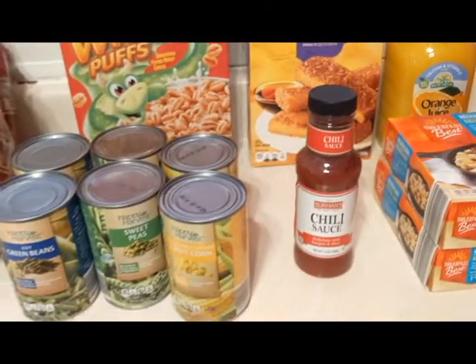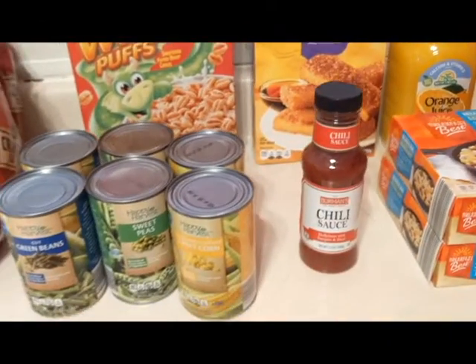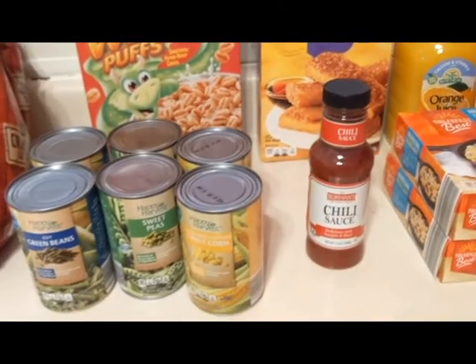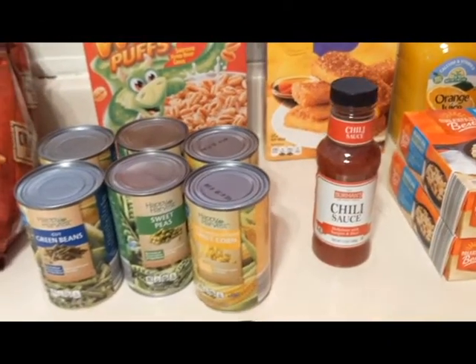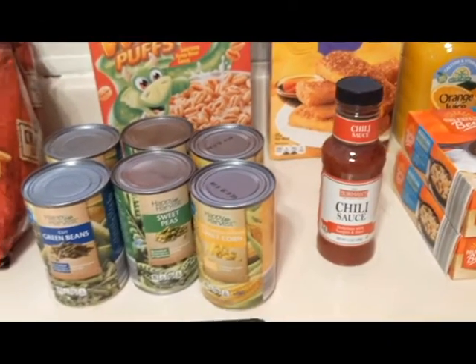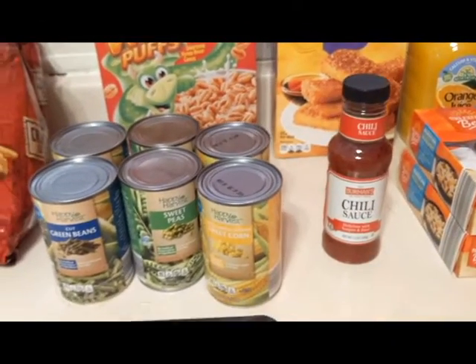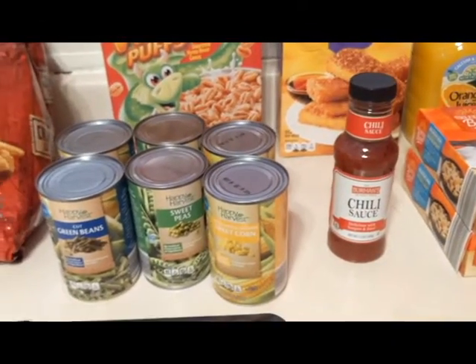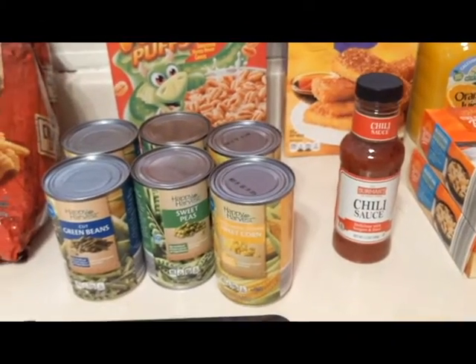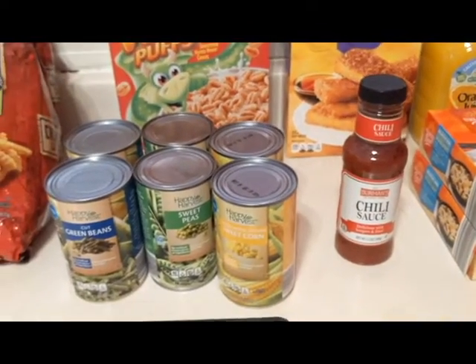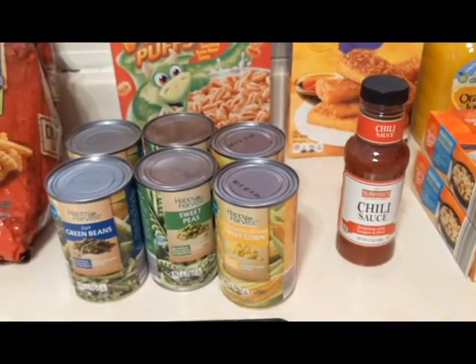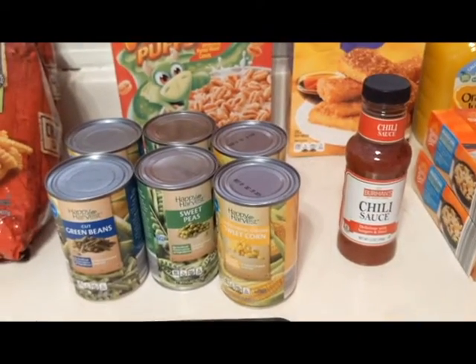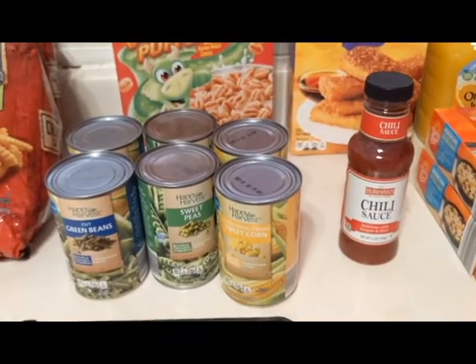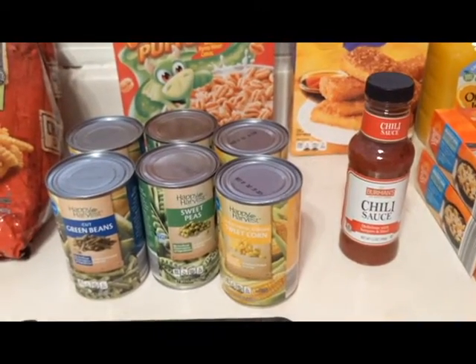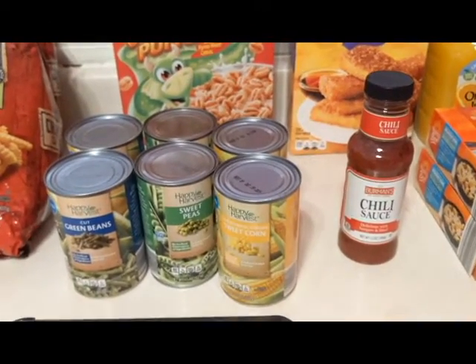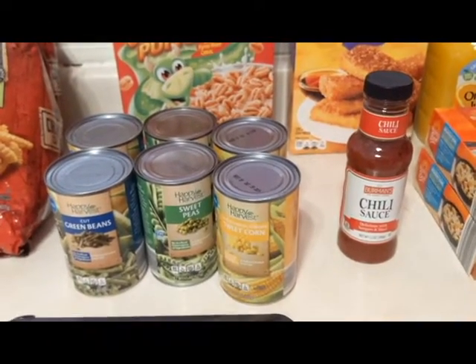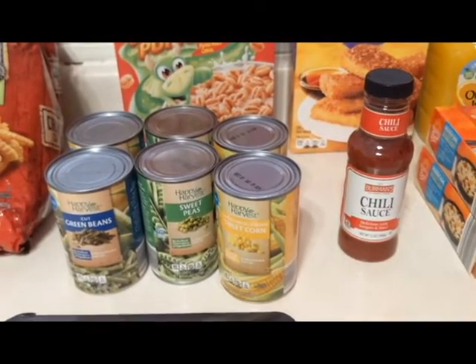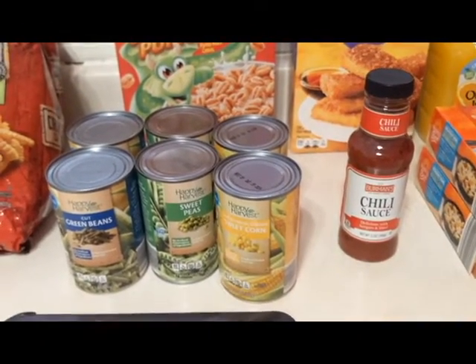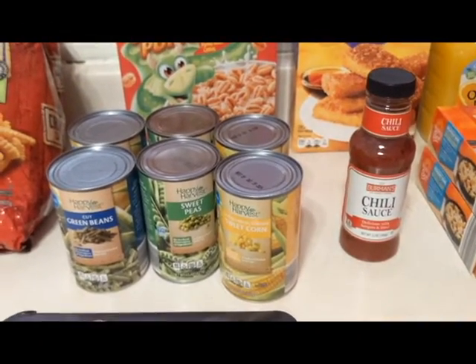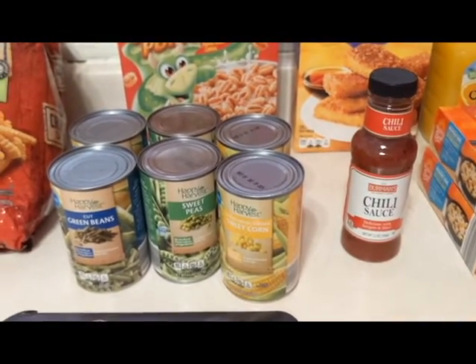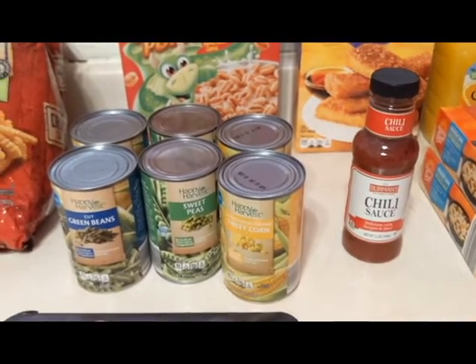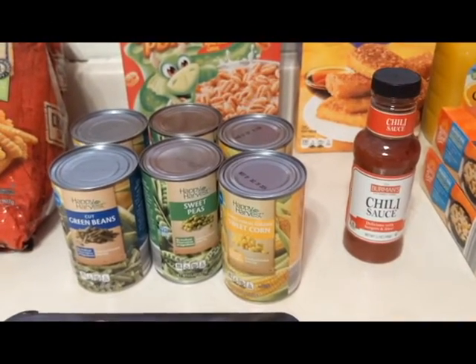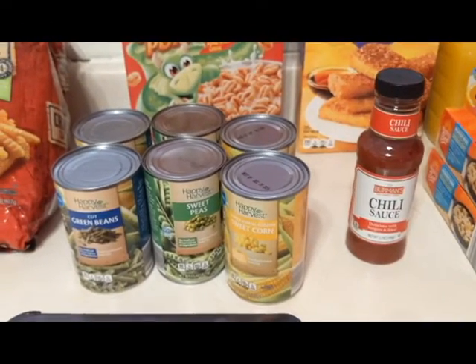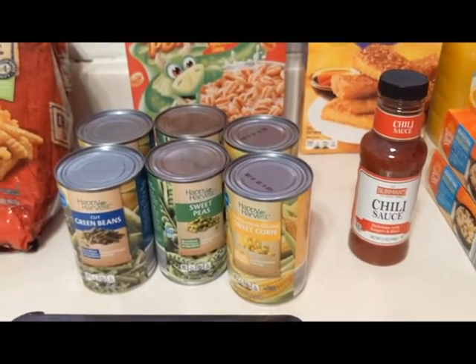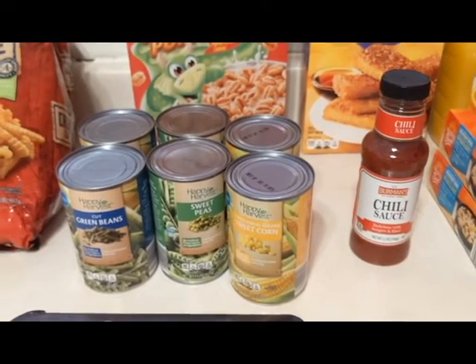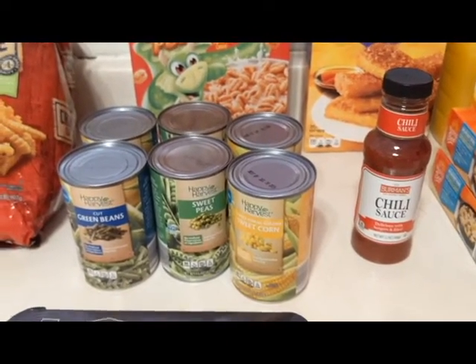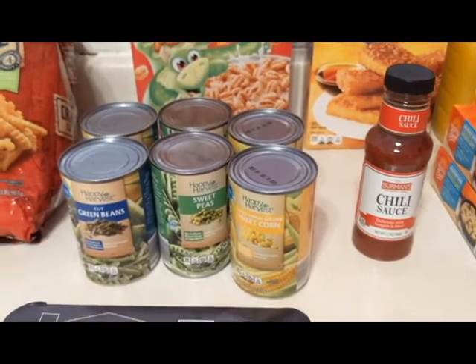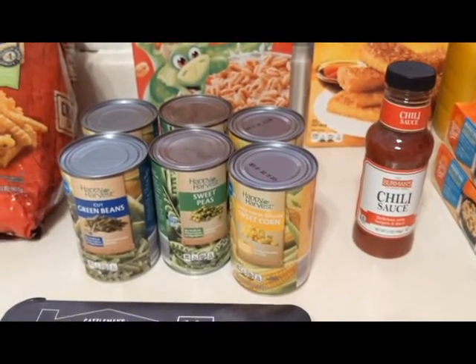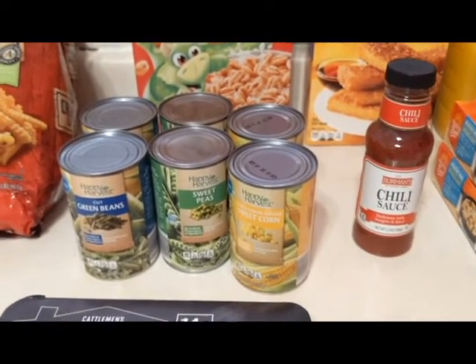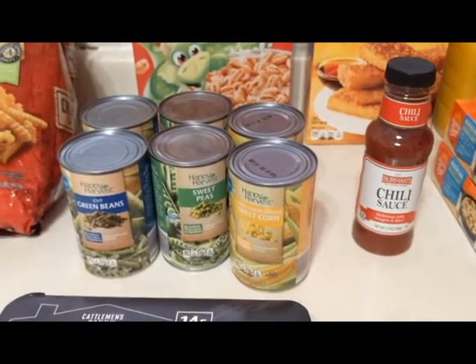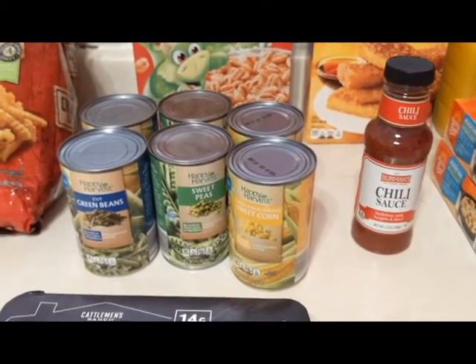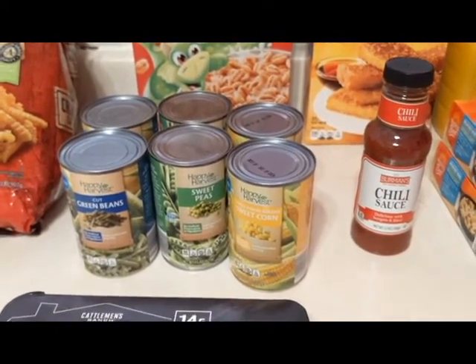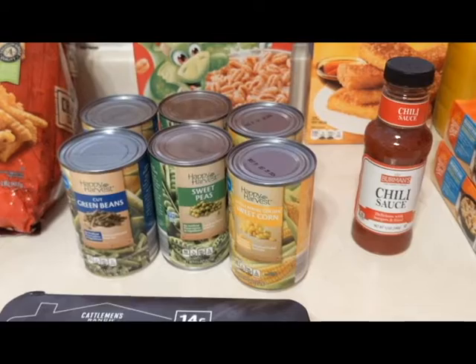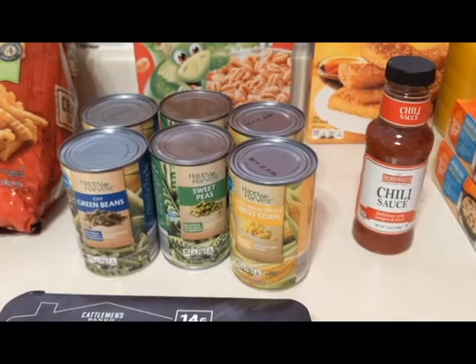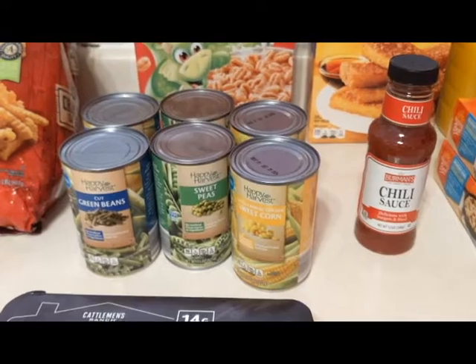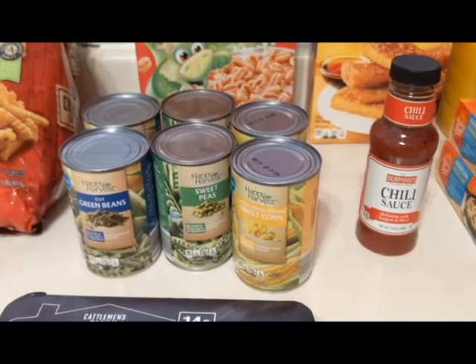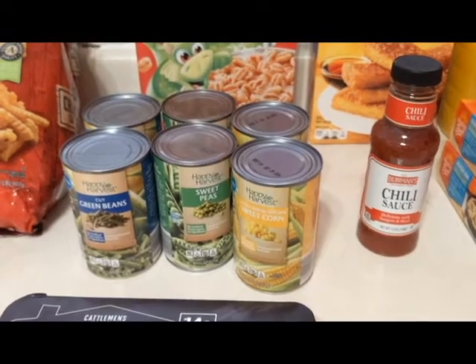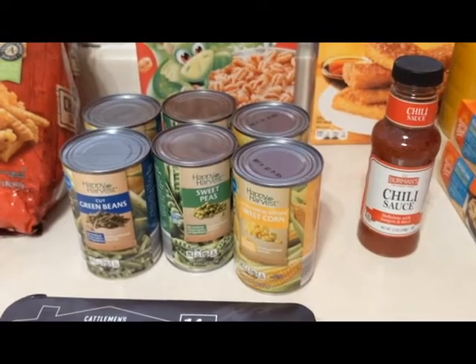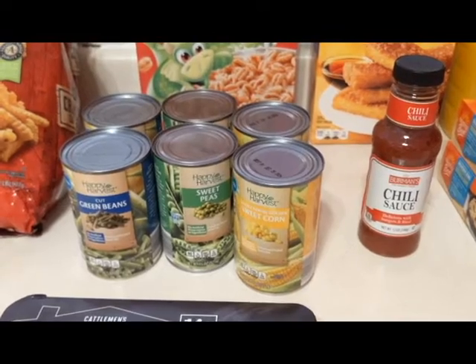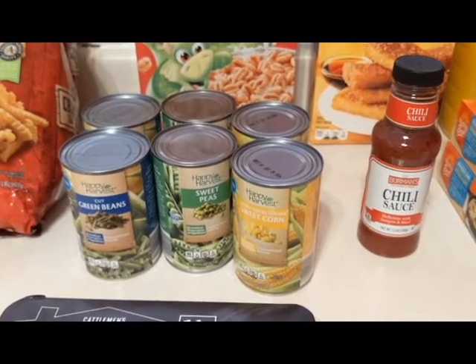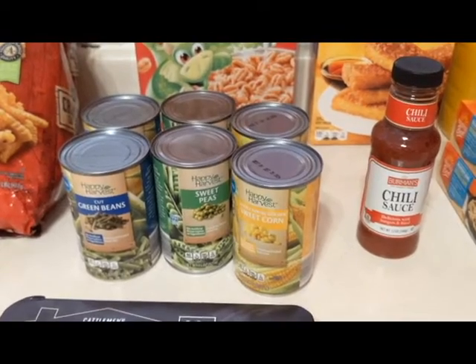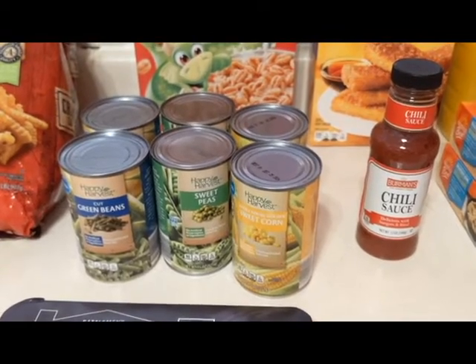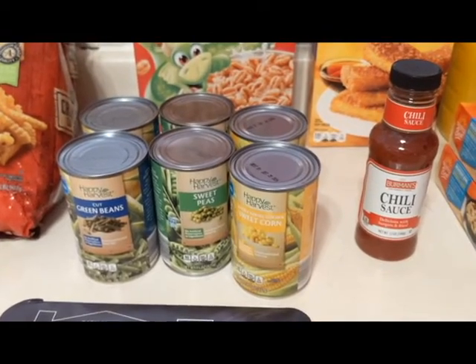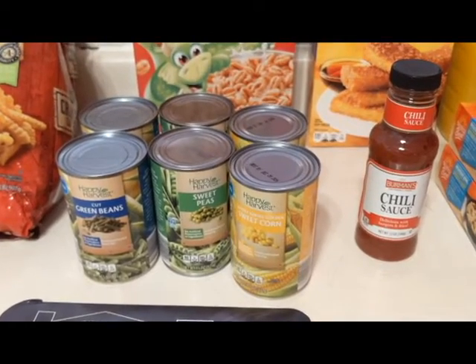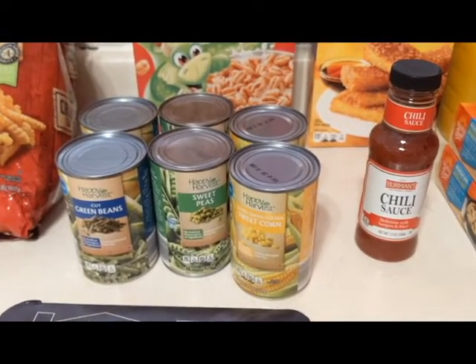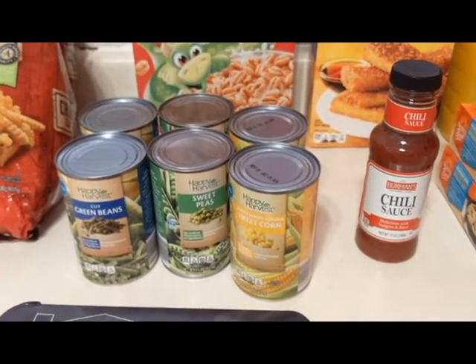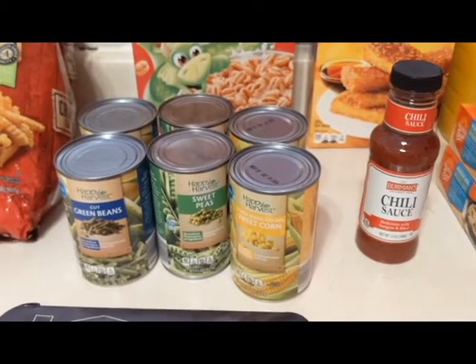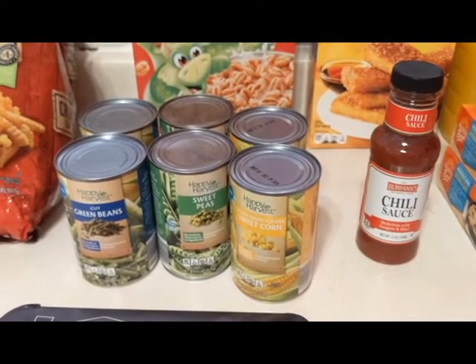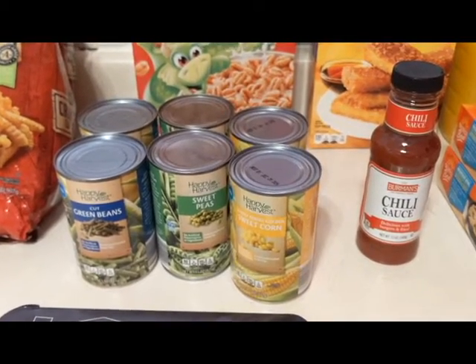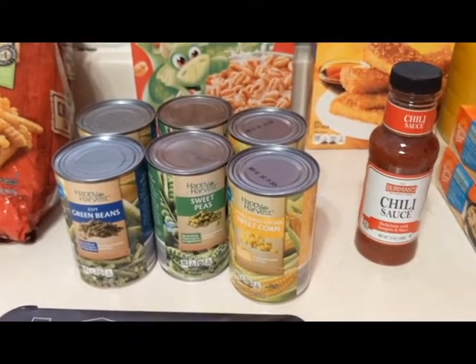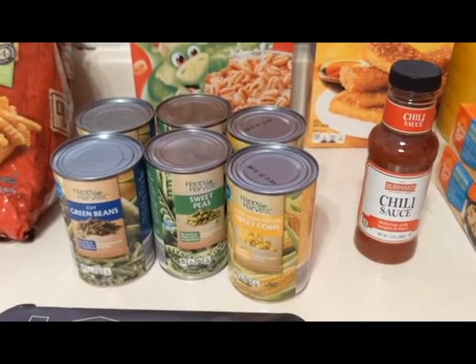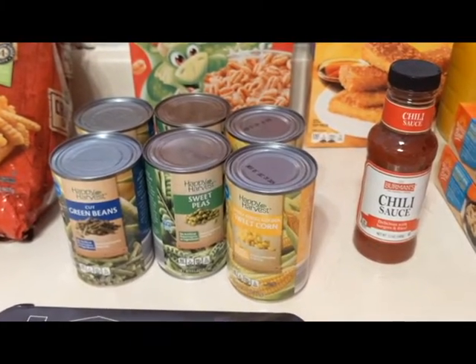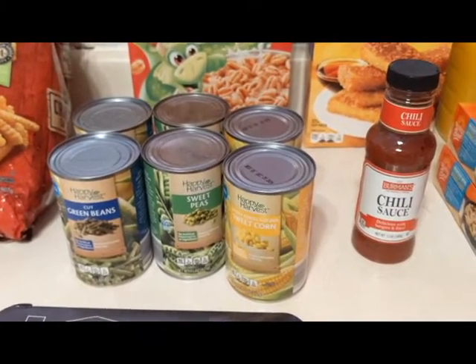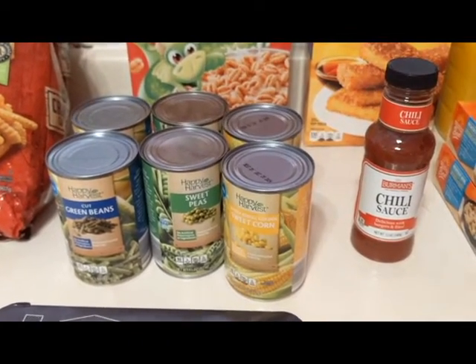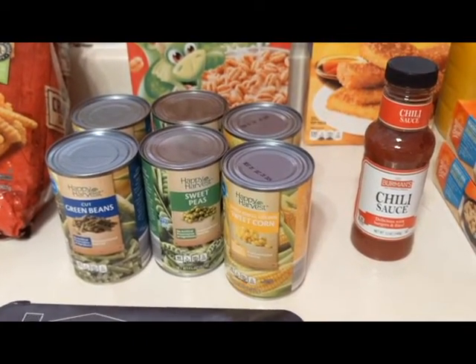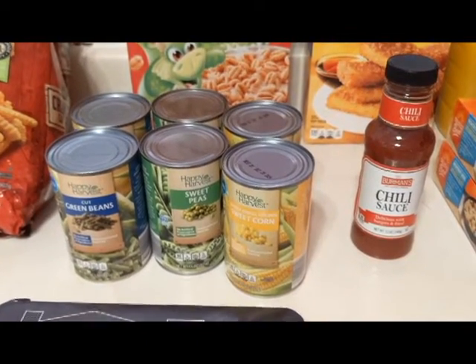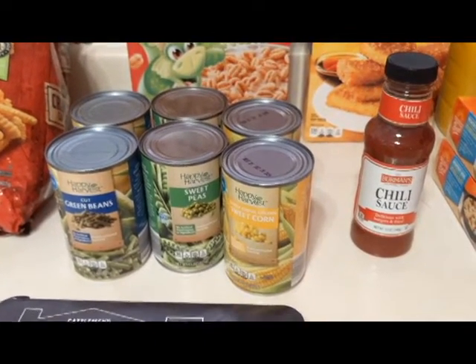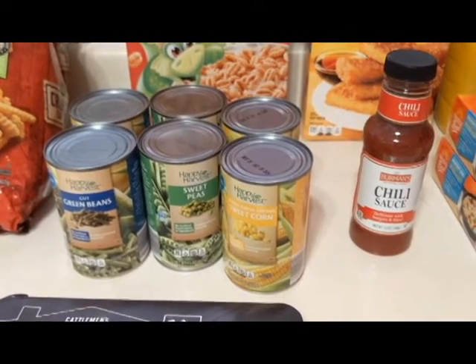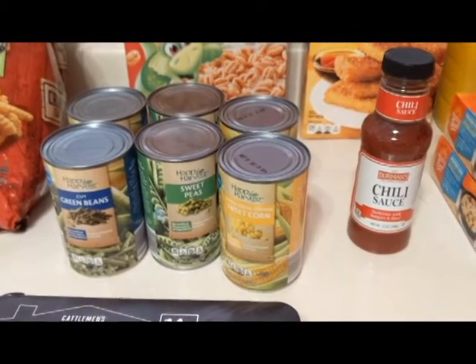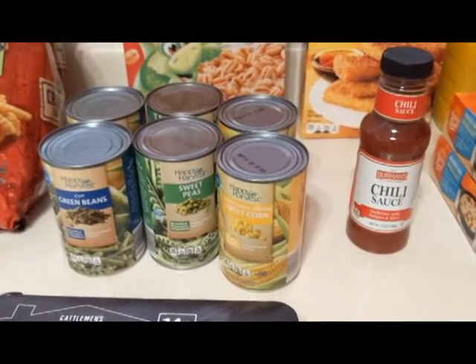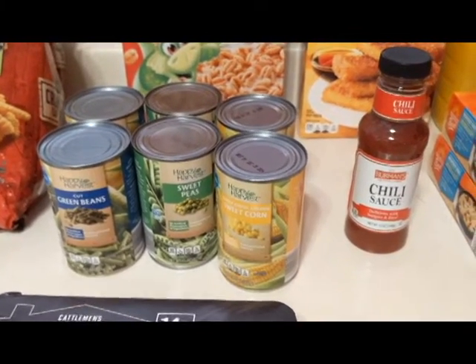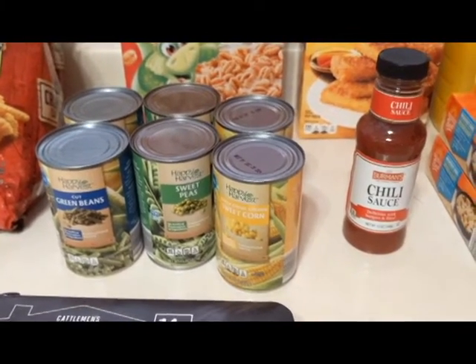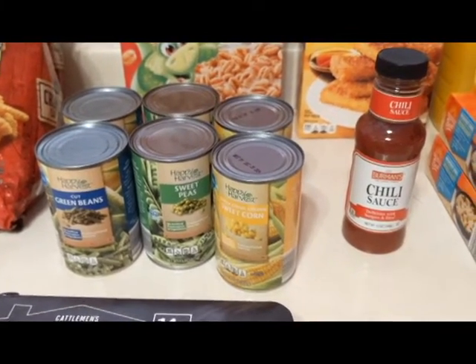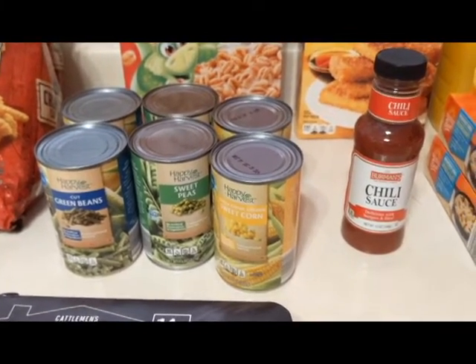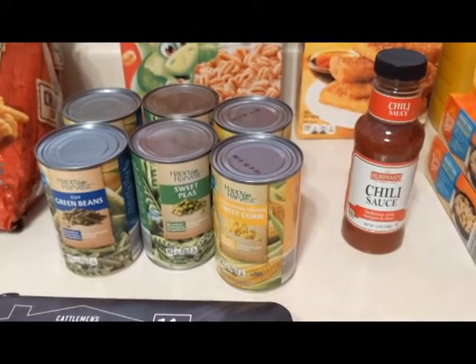I bought a few cans of vegetables — two of the cut green beans, two sweet peas, and two sweet corns.